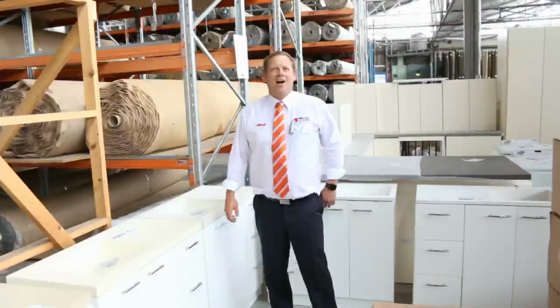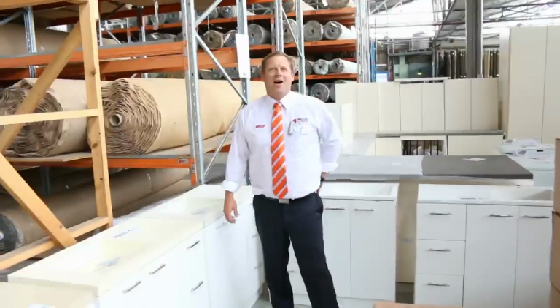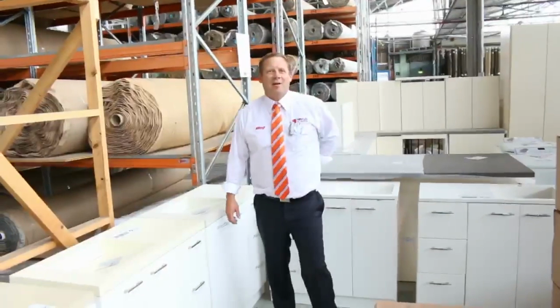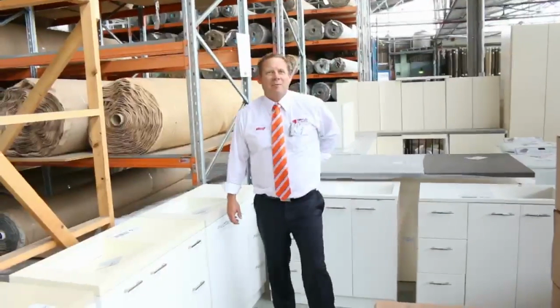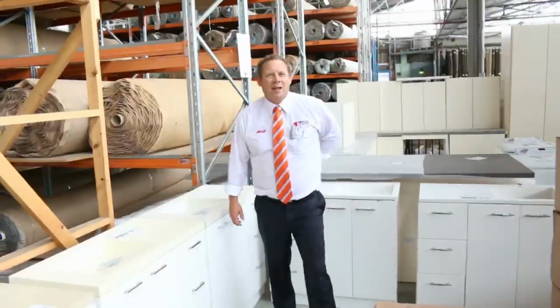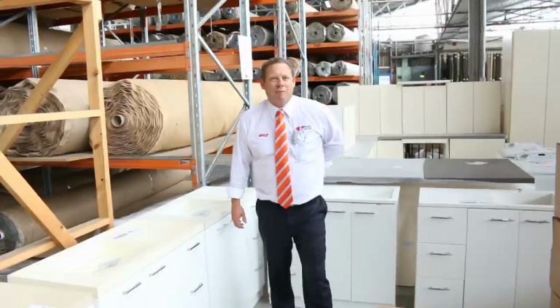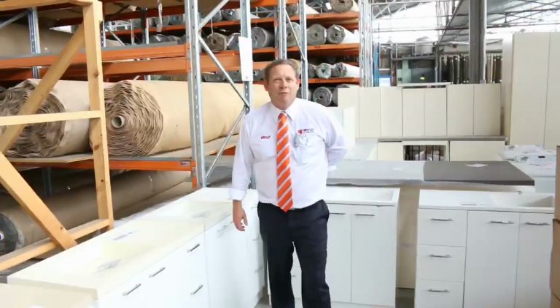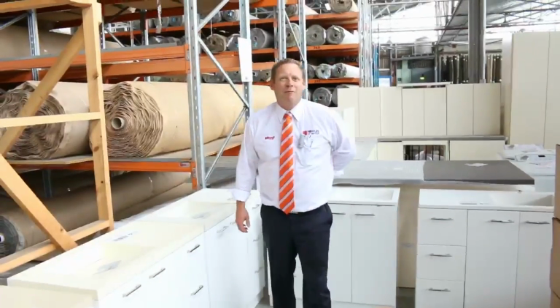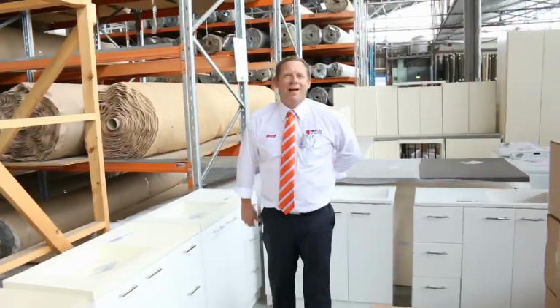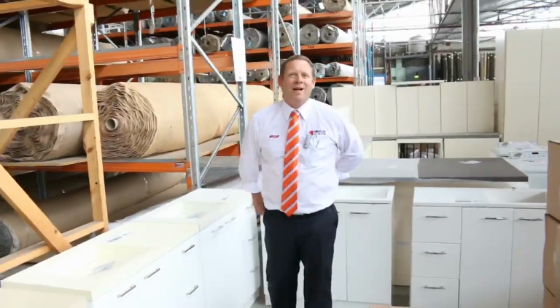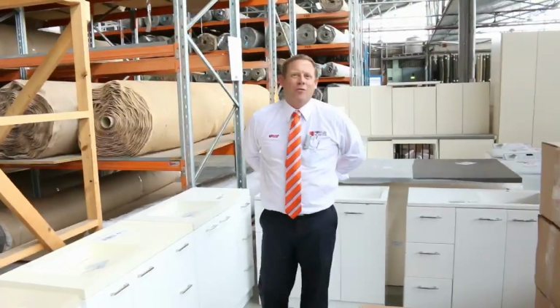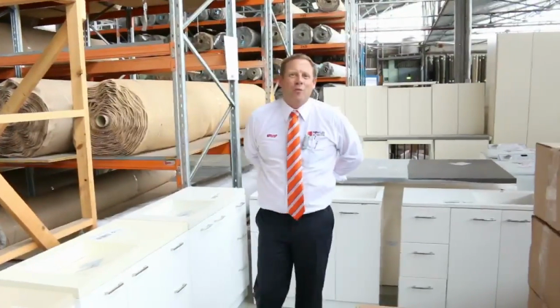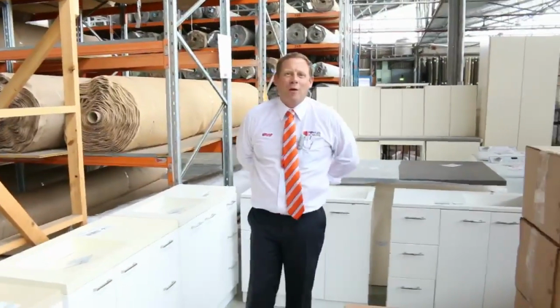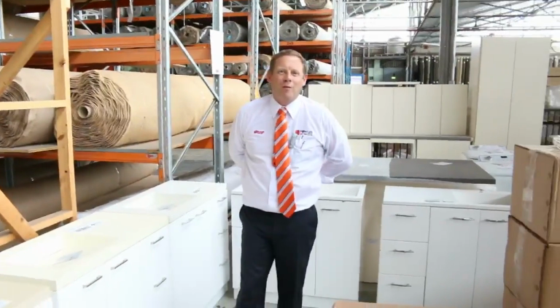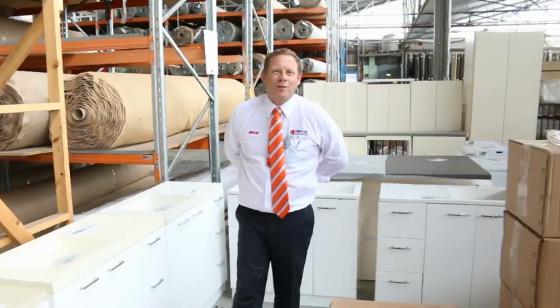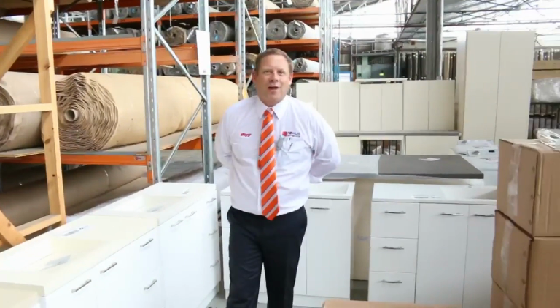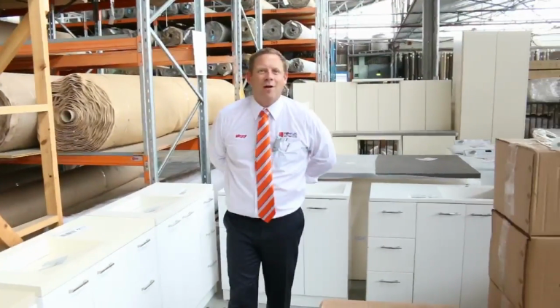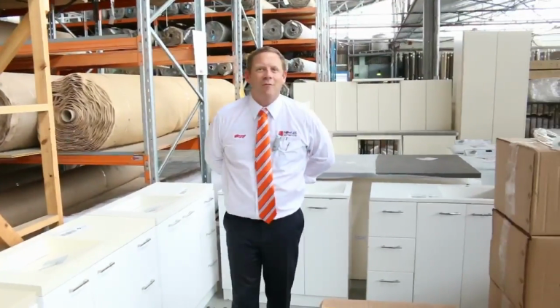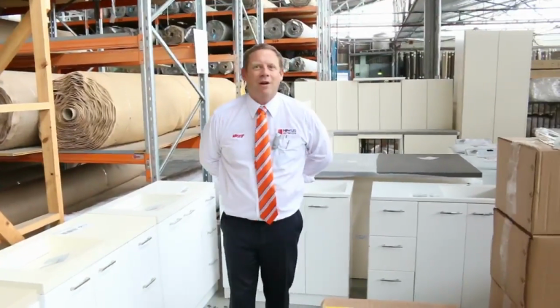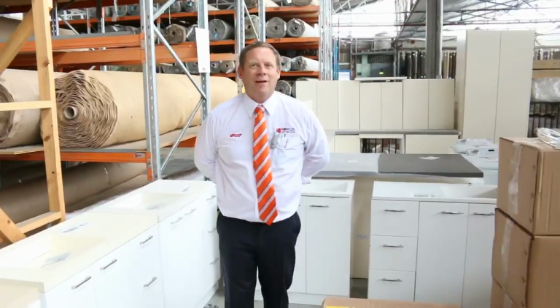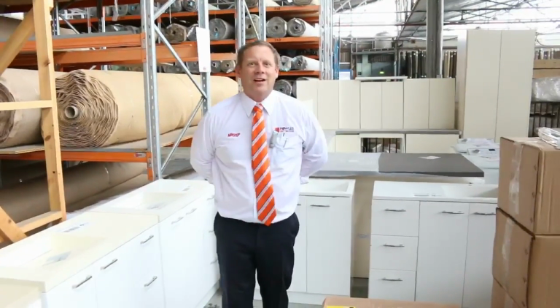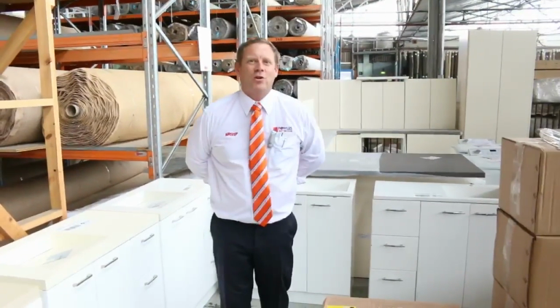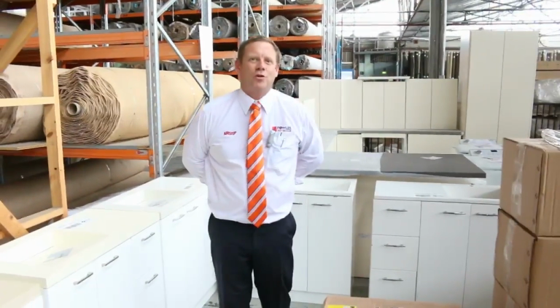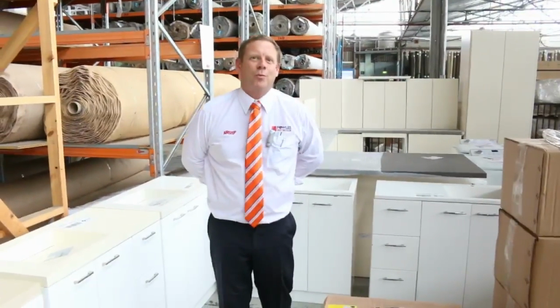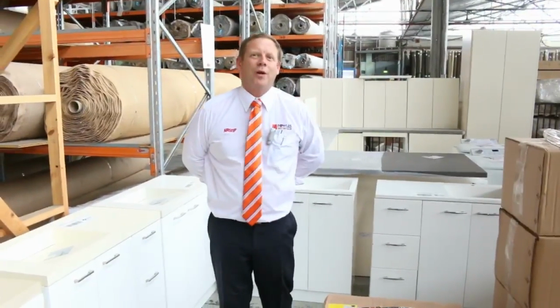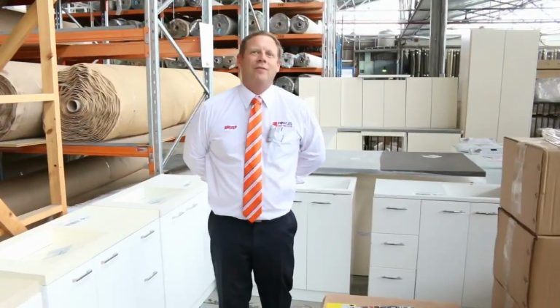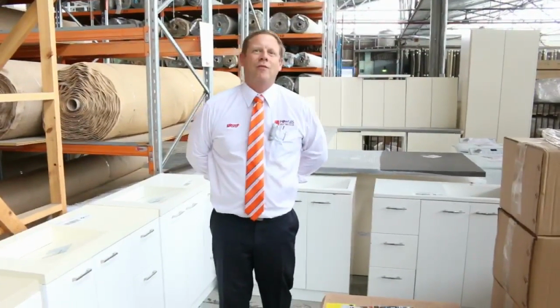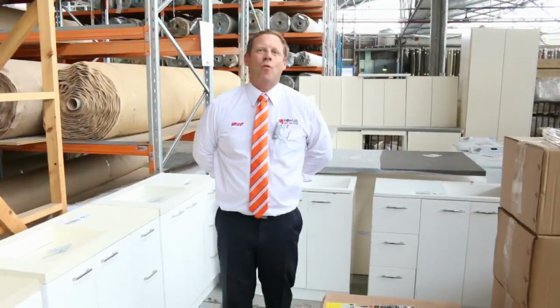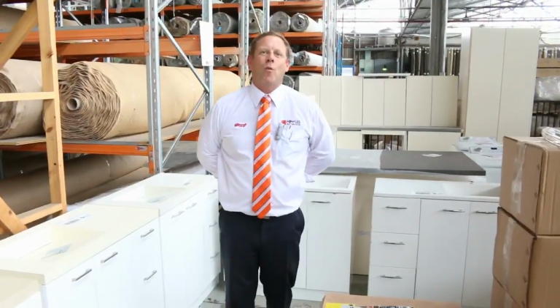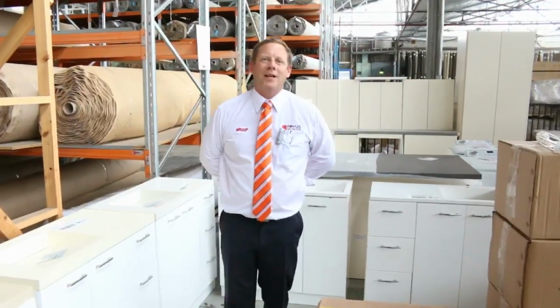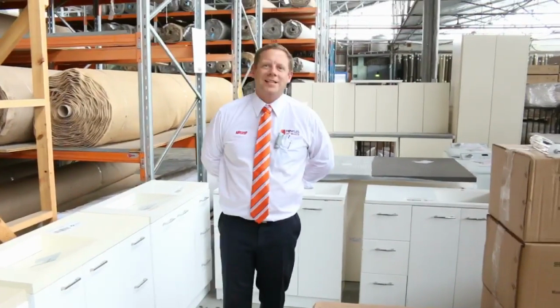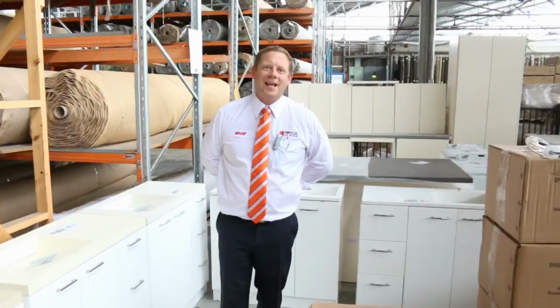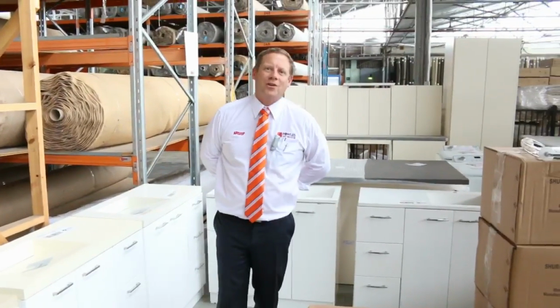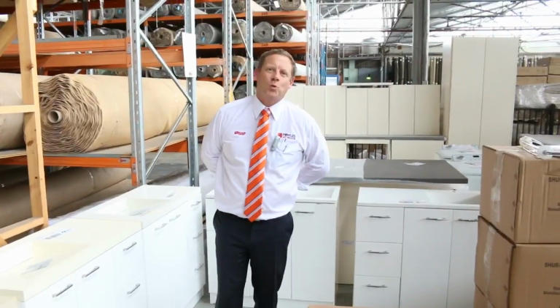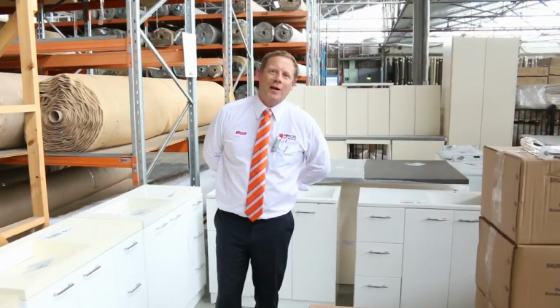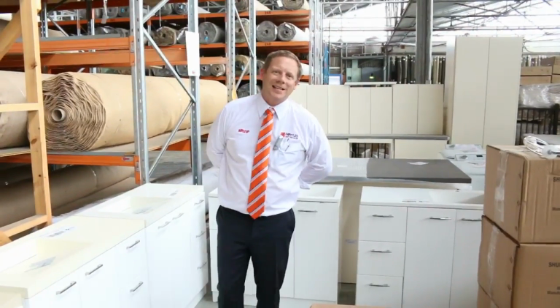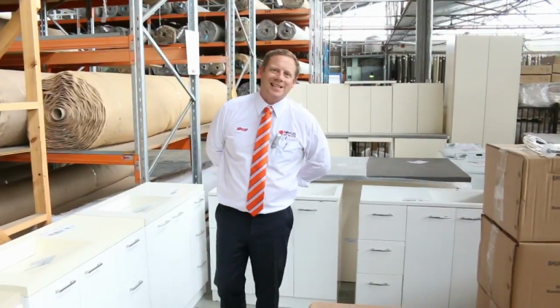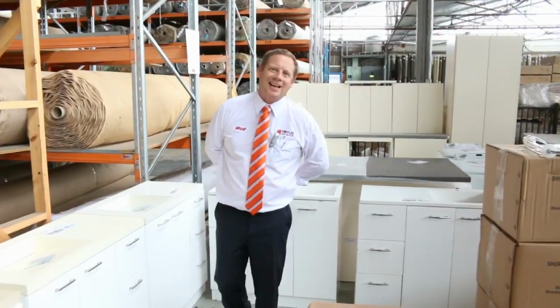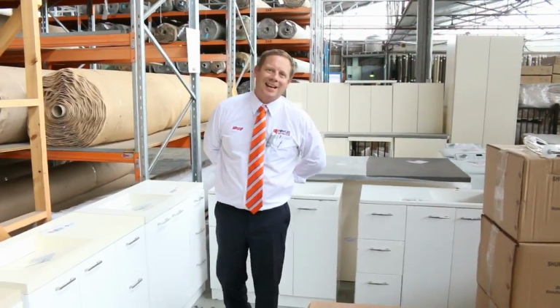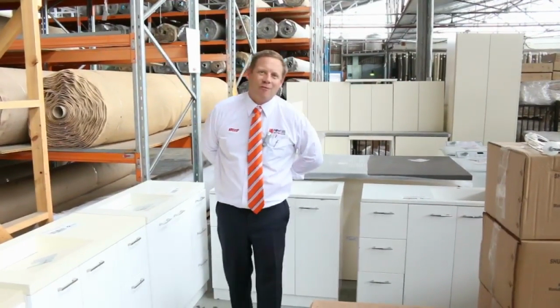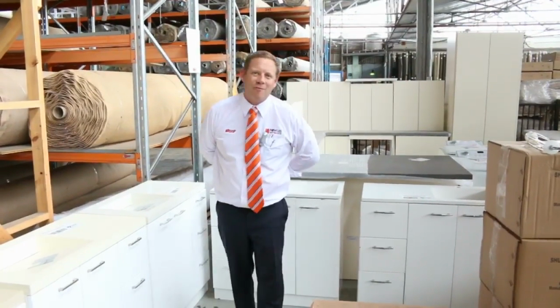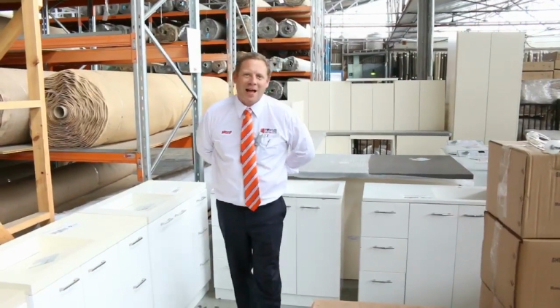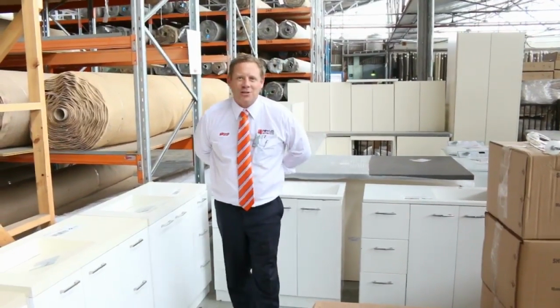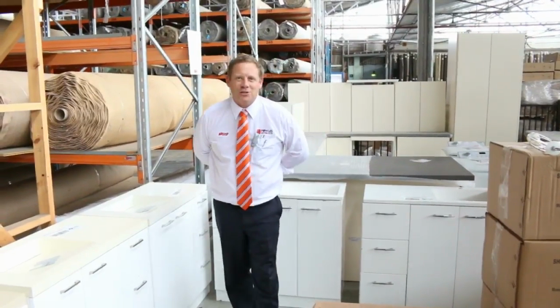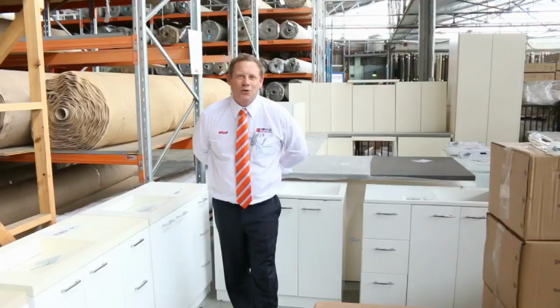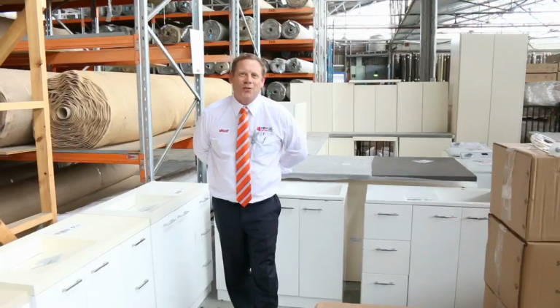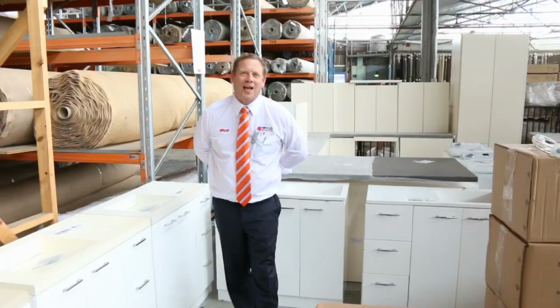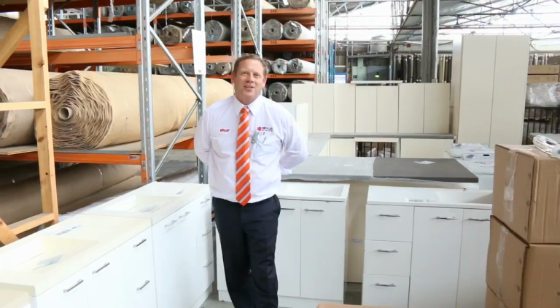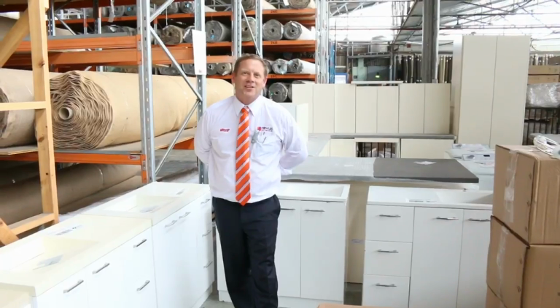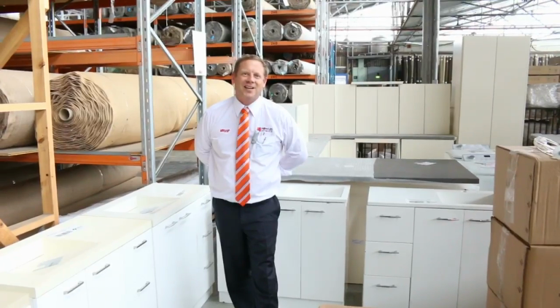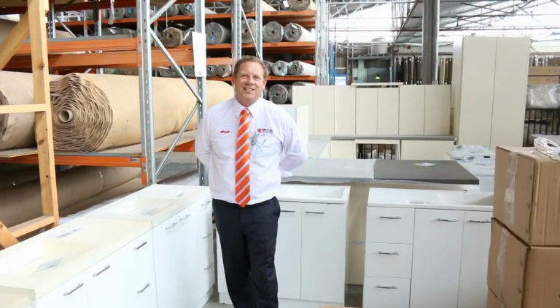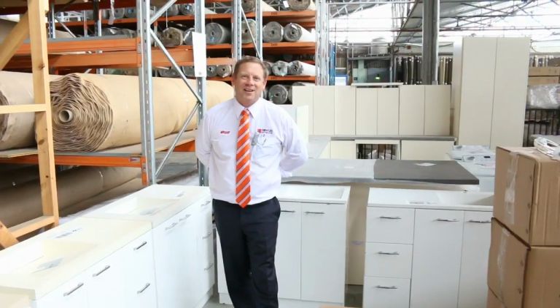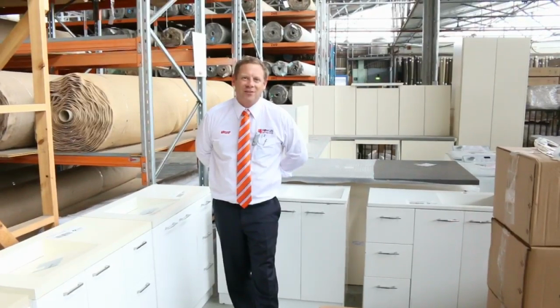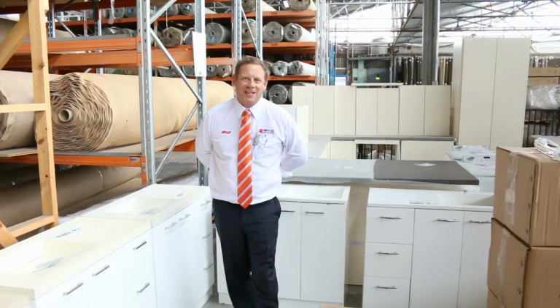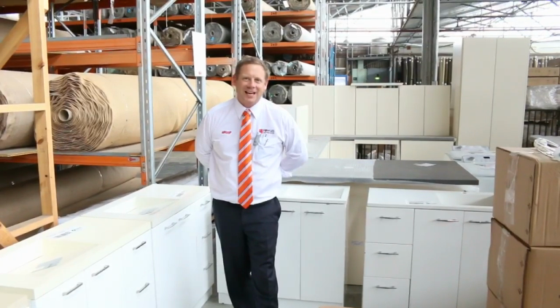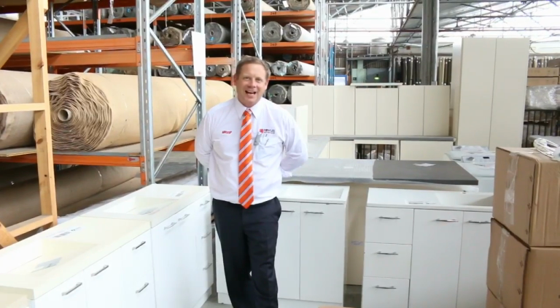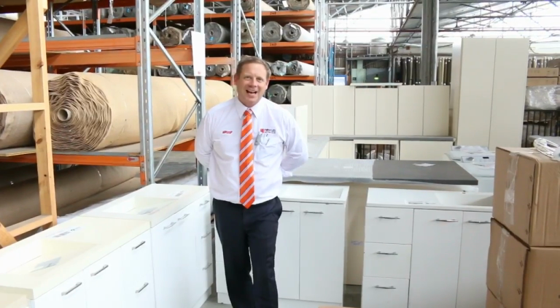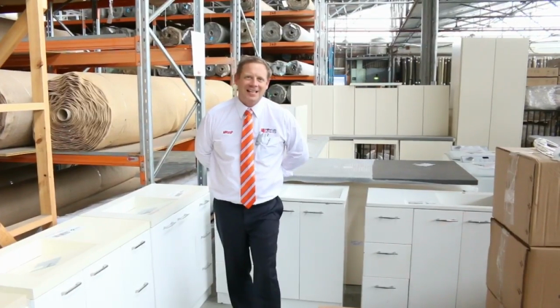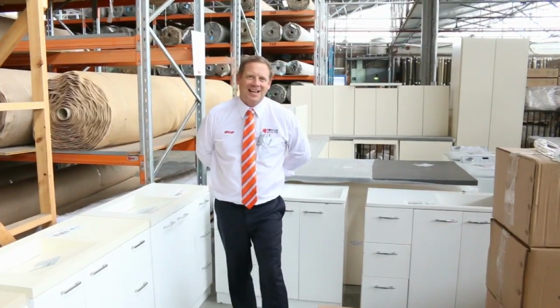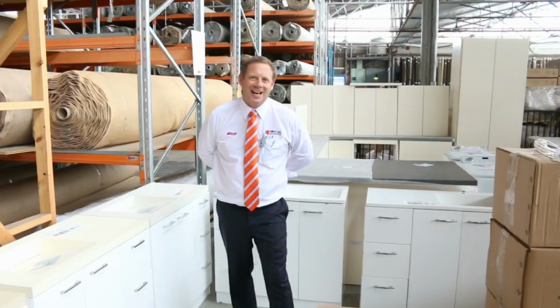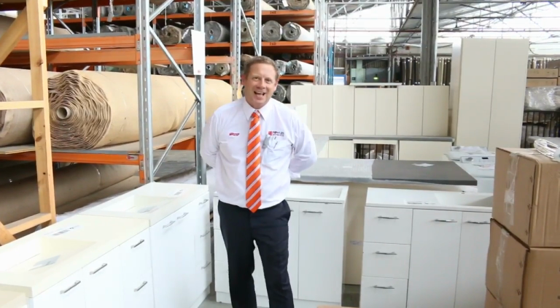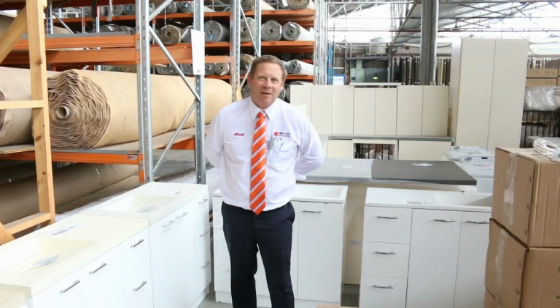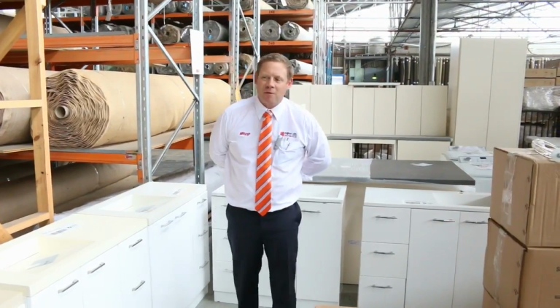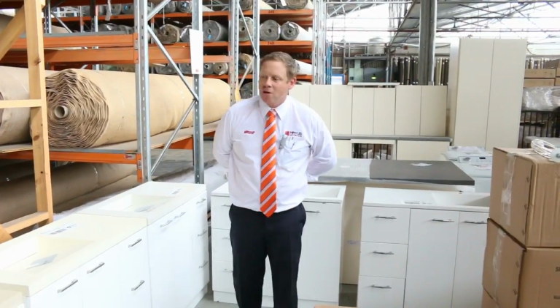Hi, I'm Liam from Fowles and welcome to the Home Renovators Auction Preview for Wednesday the 22nd of March 2017 at 10am.